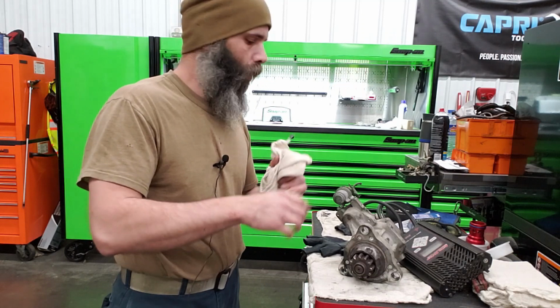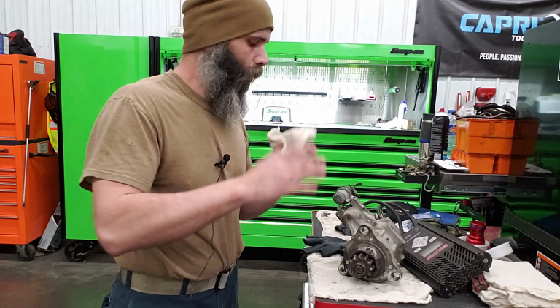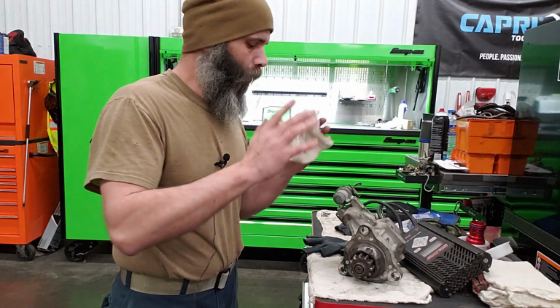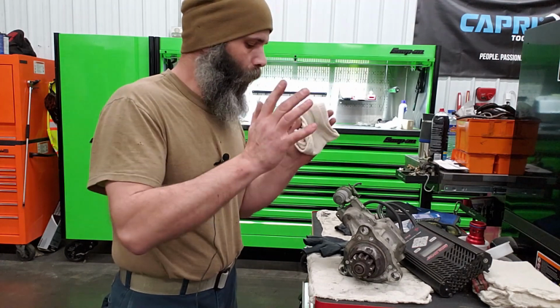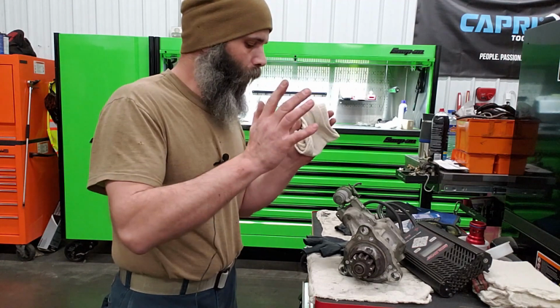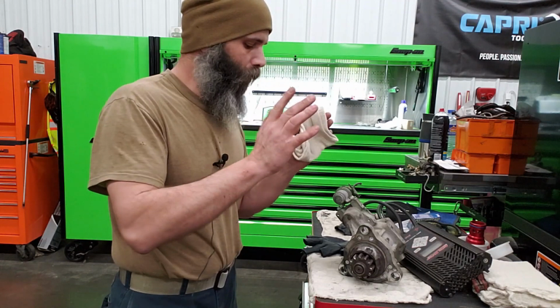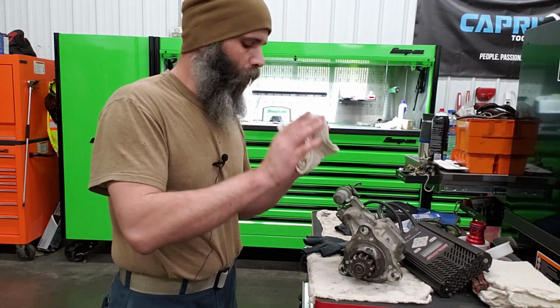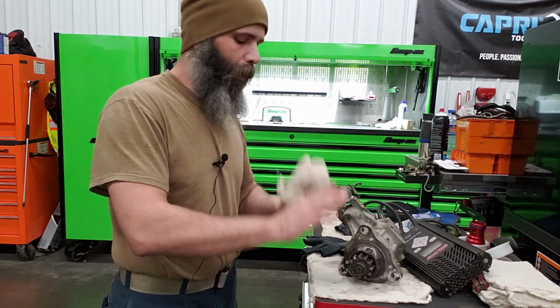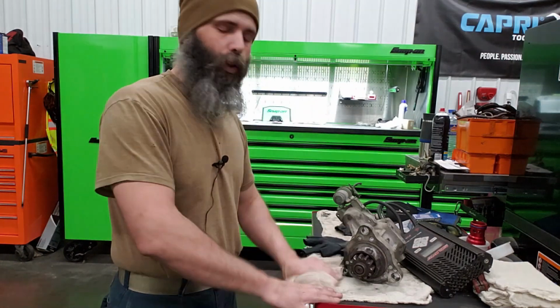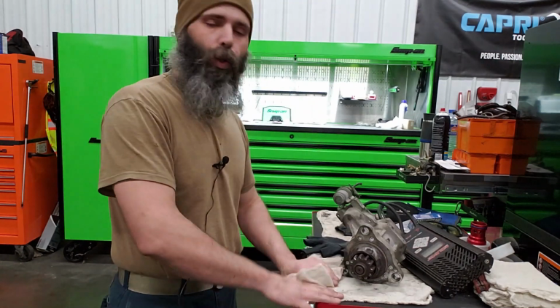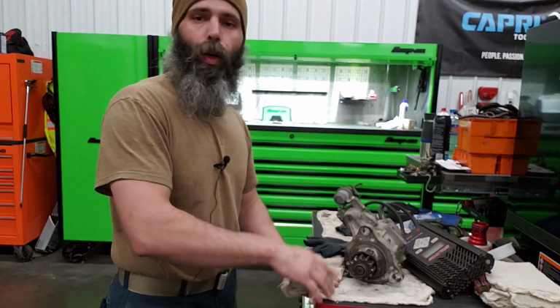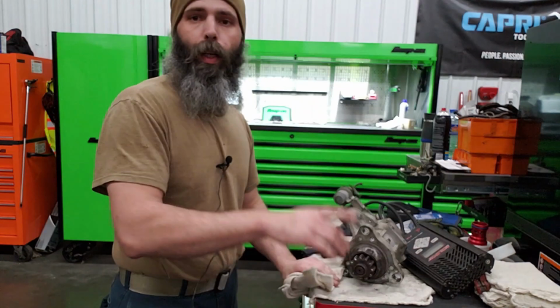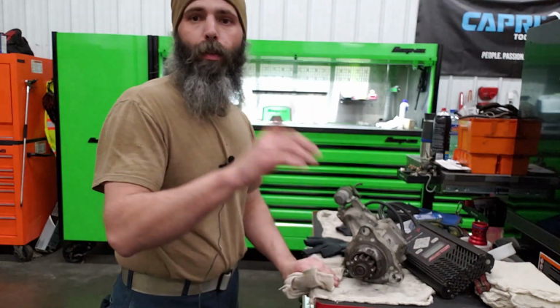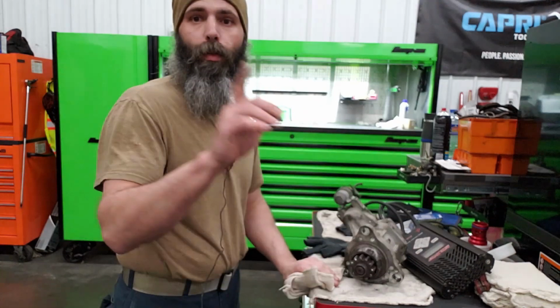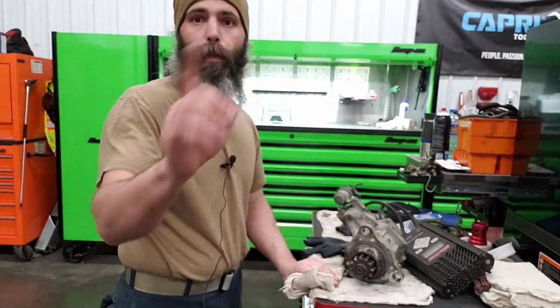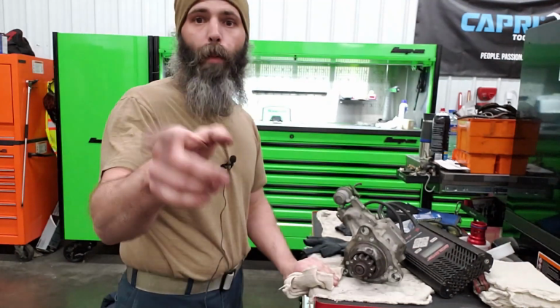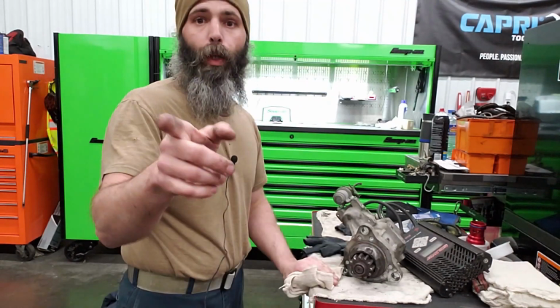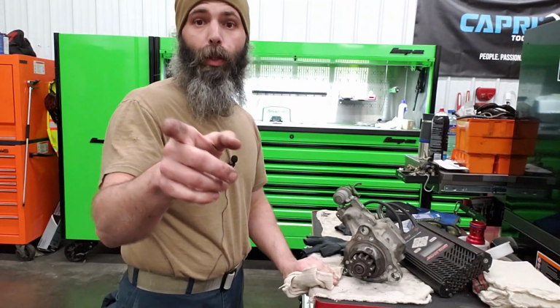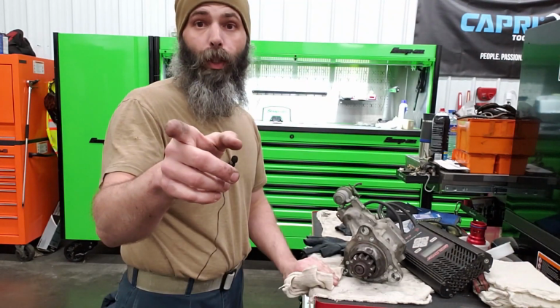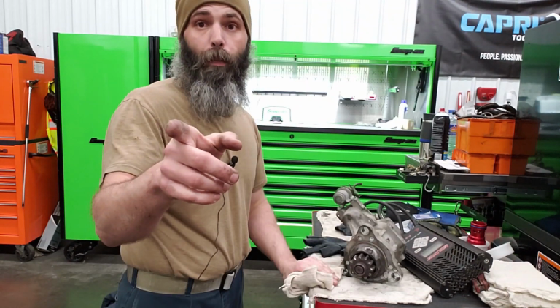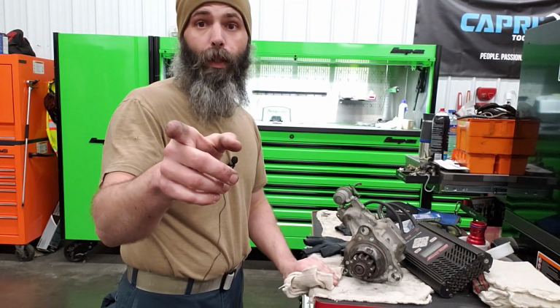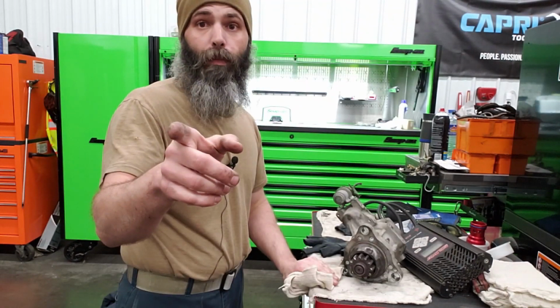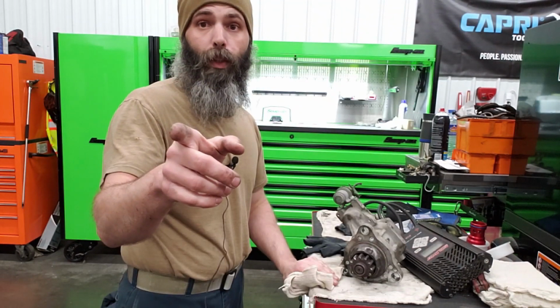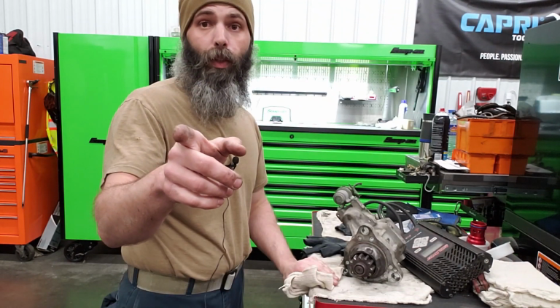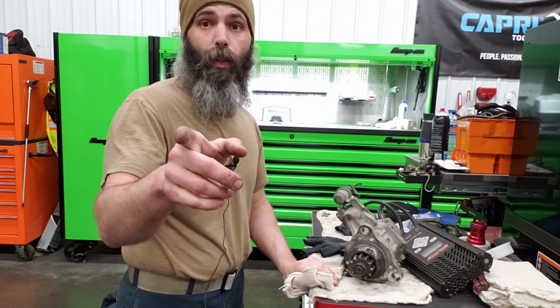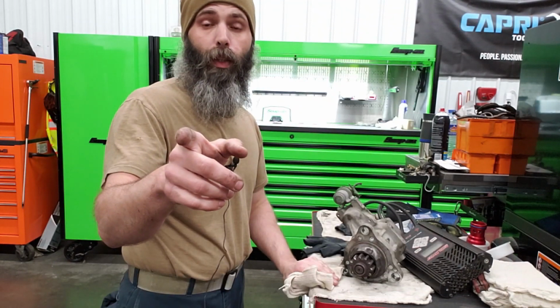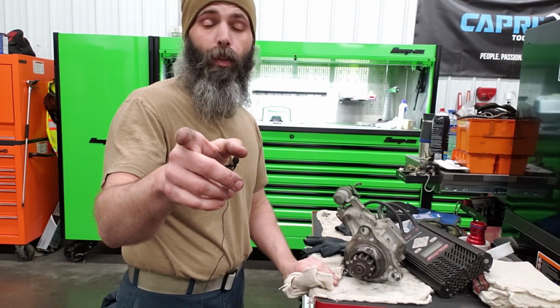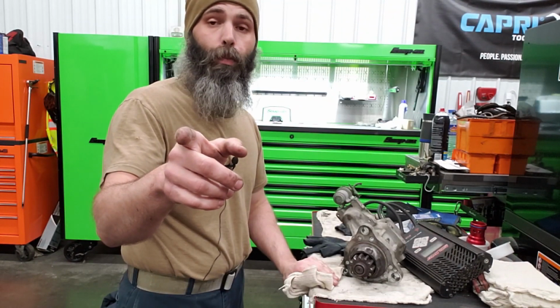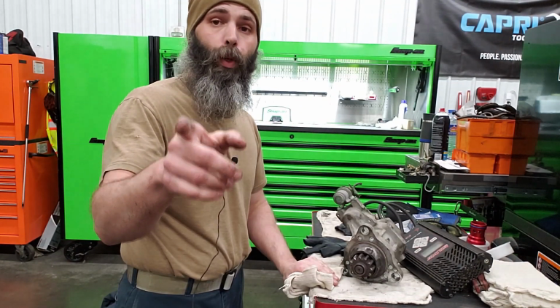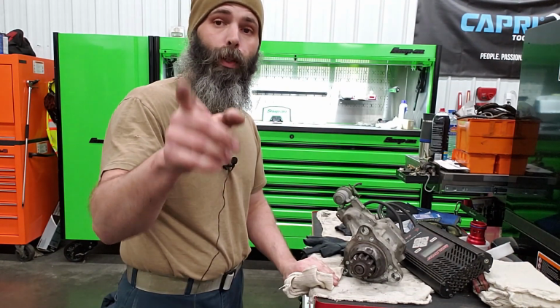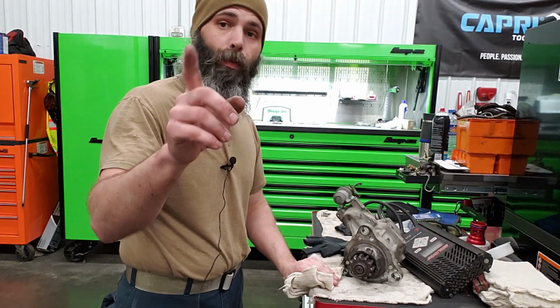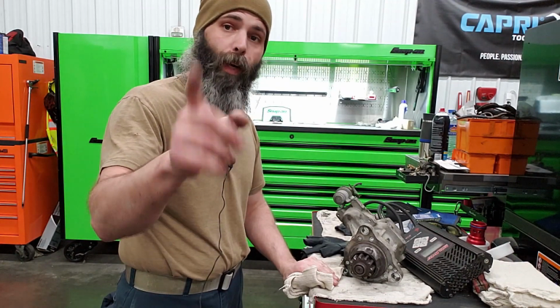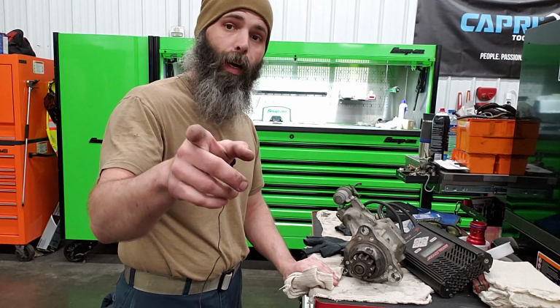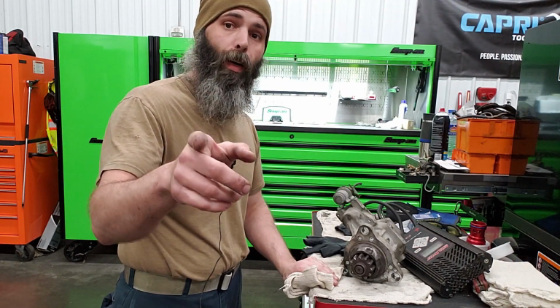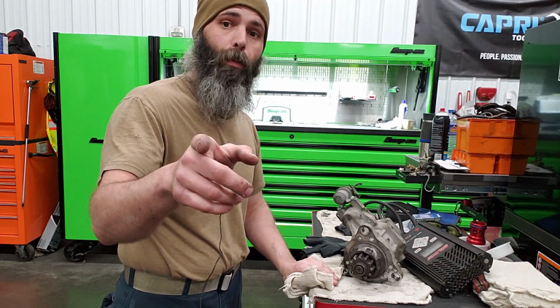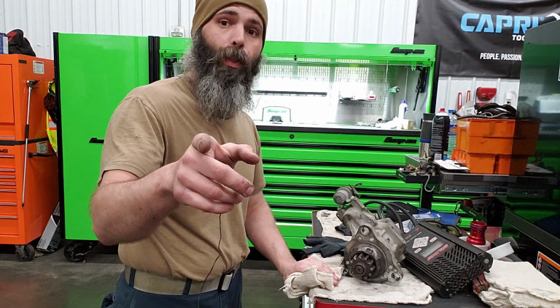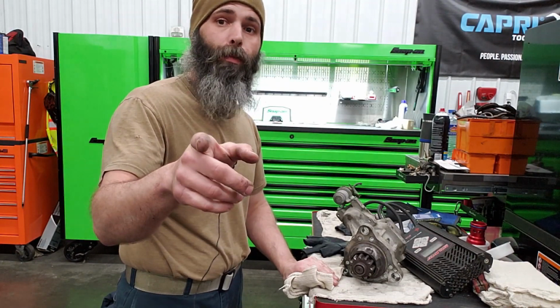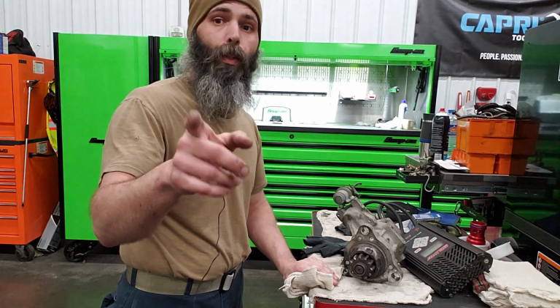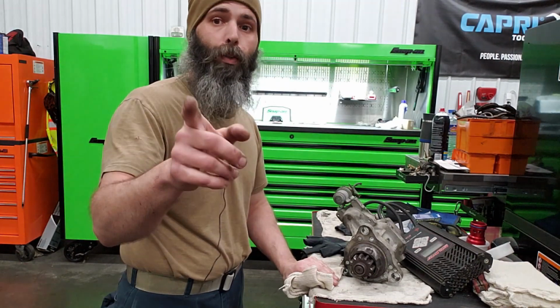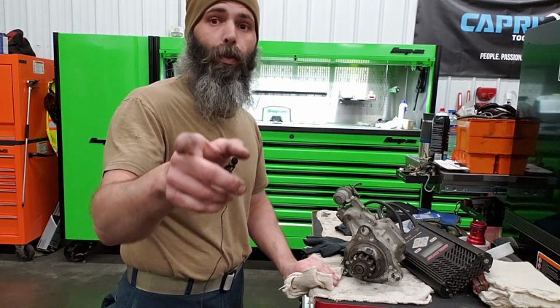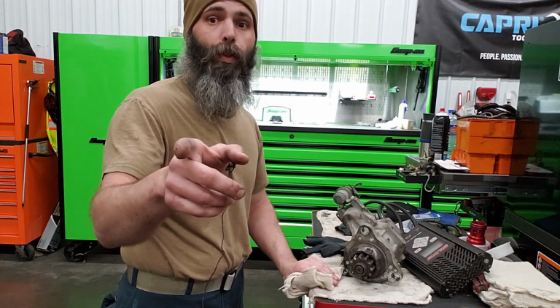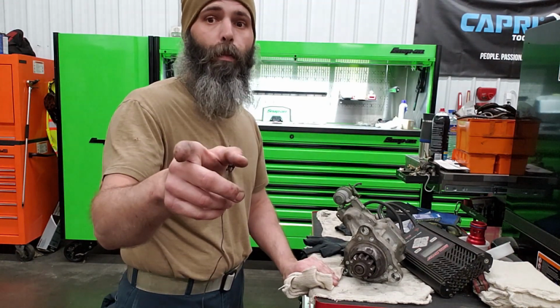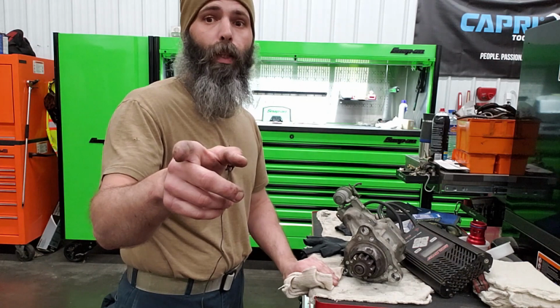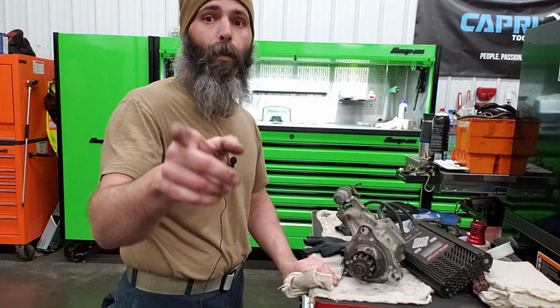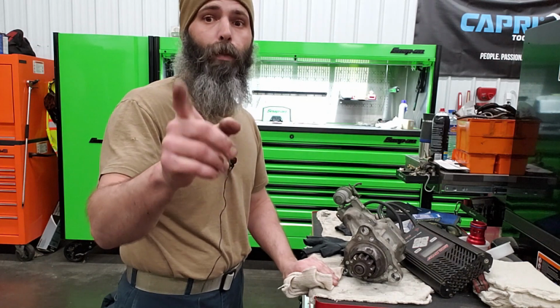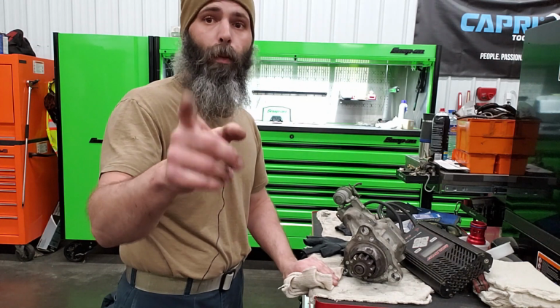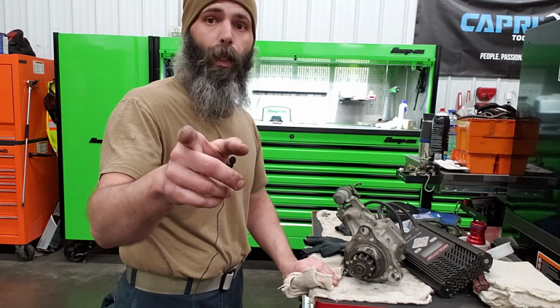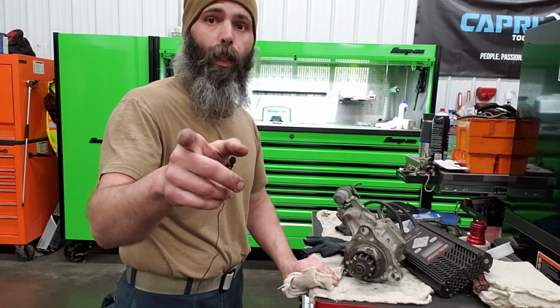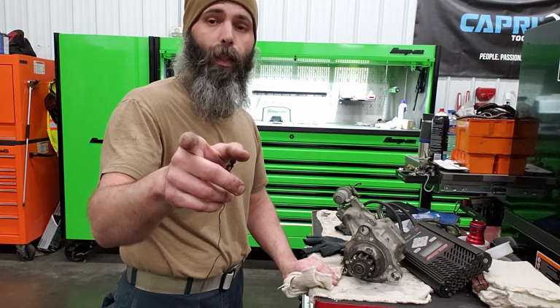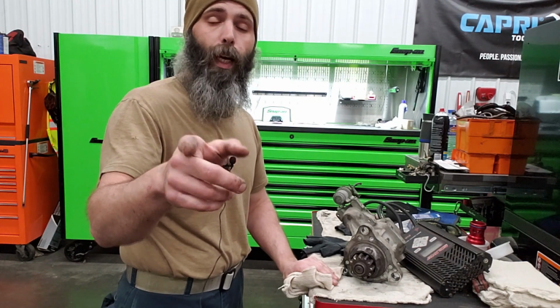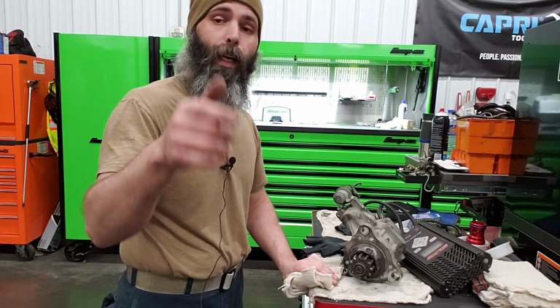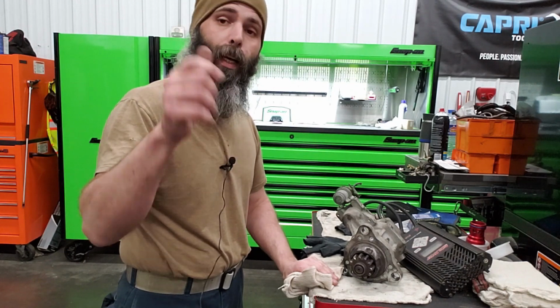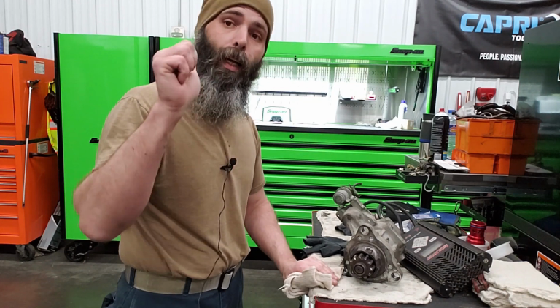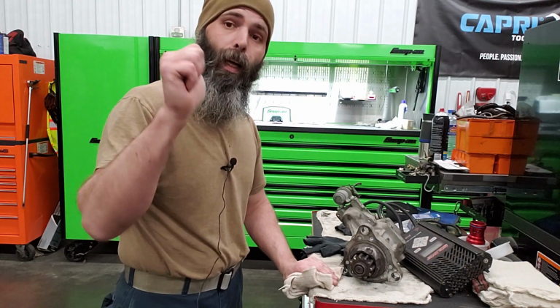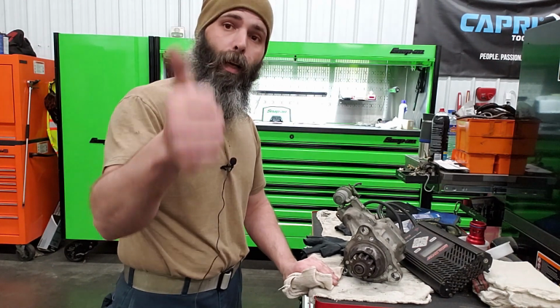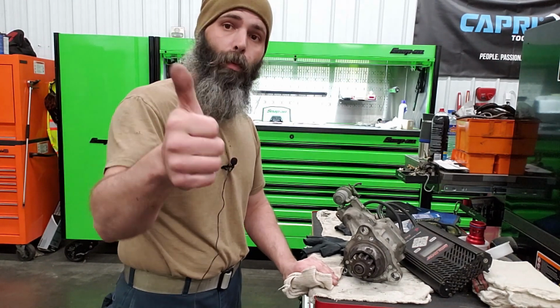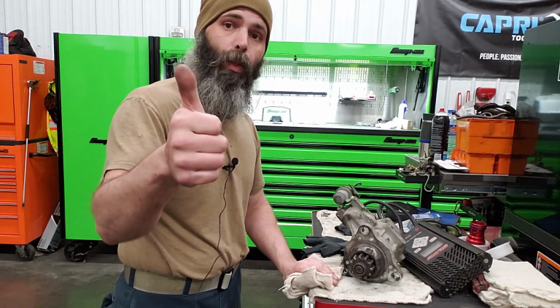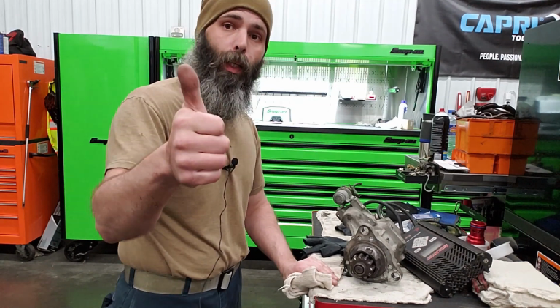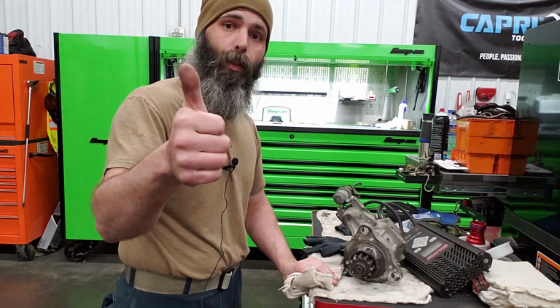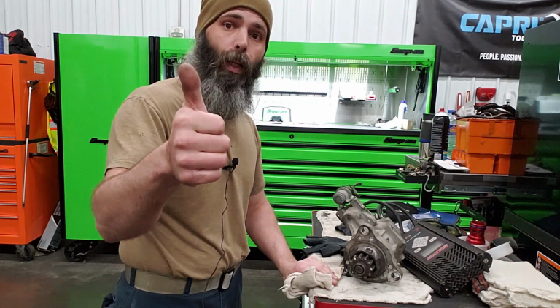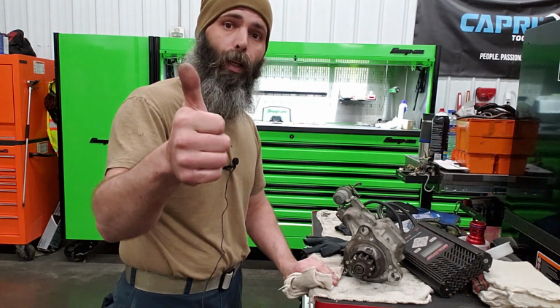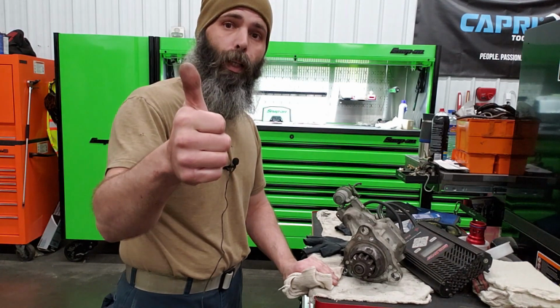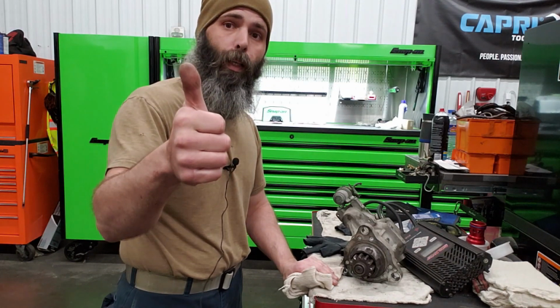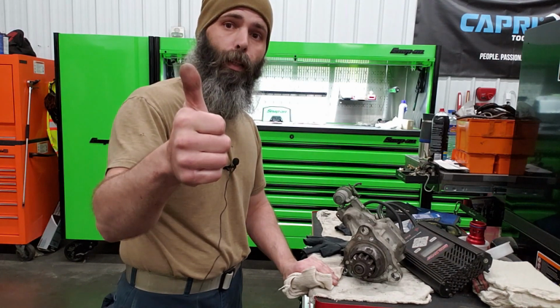Anyways, hope you enjoyed. And remember — shop safety is just as important as firearm safety. You screw something up, somebody could die. We'll catch you all later.